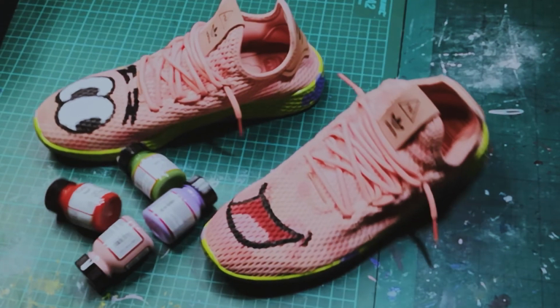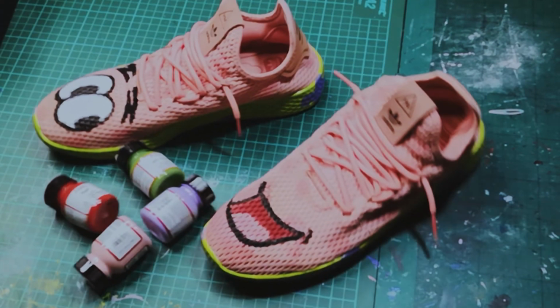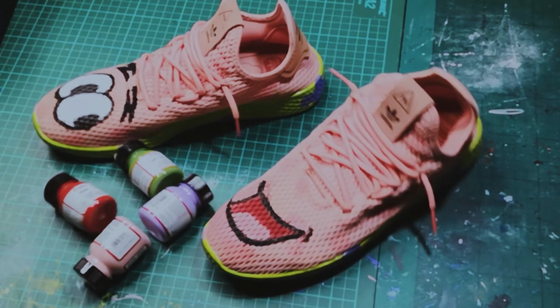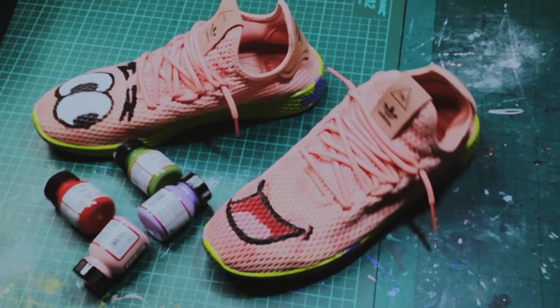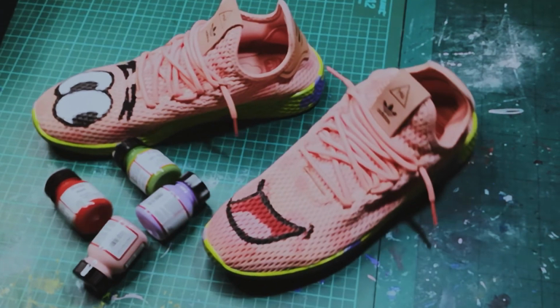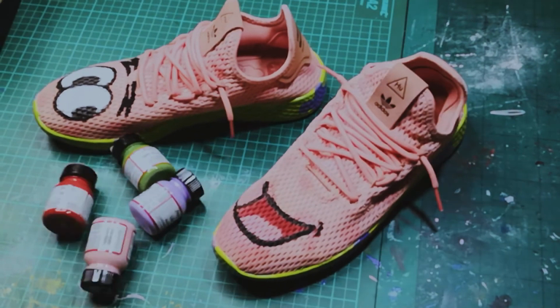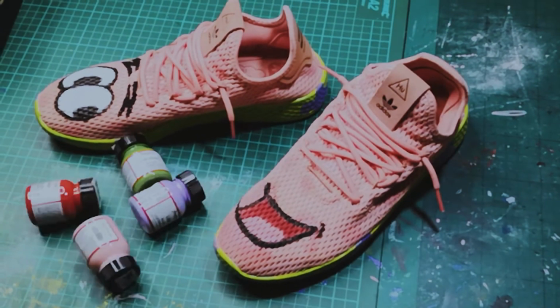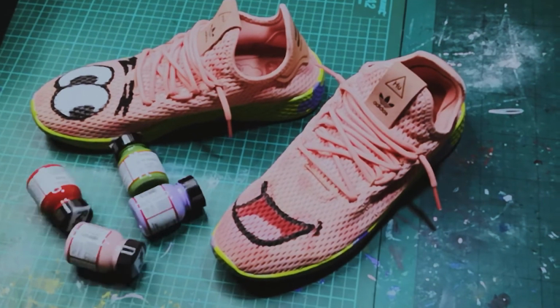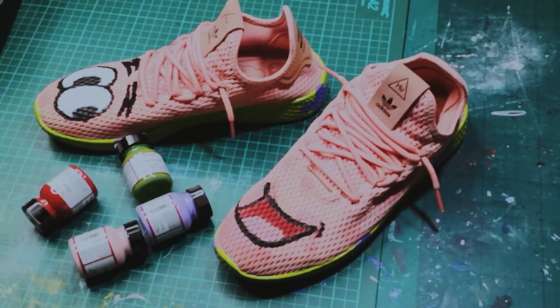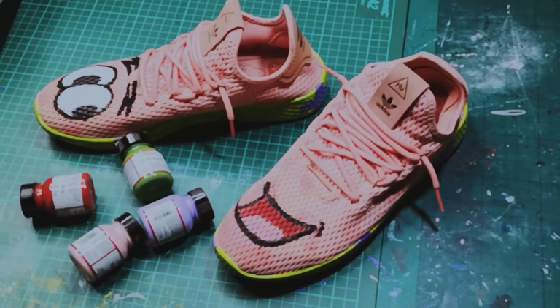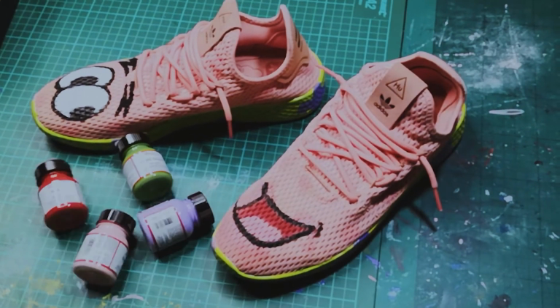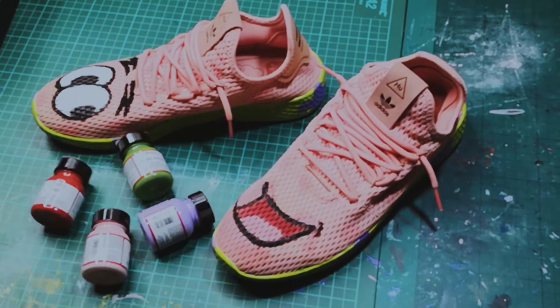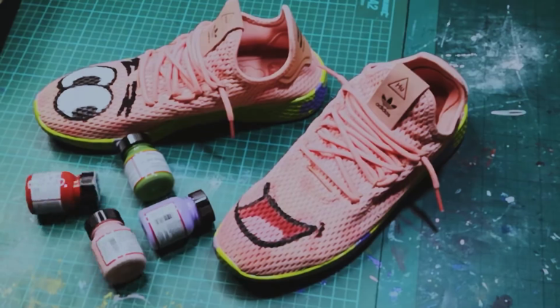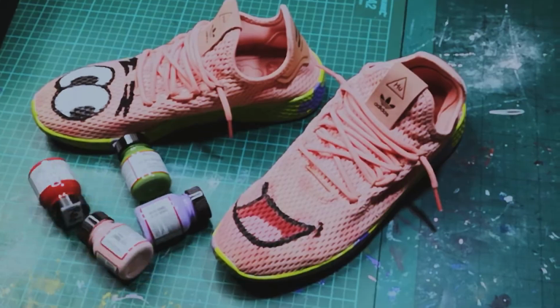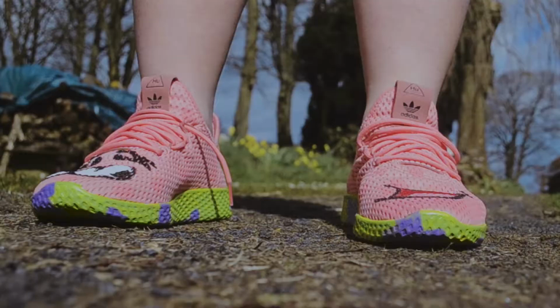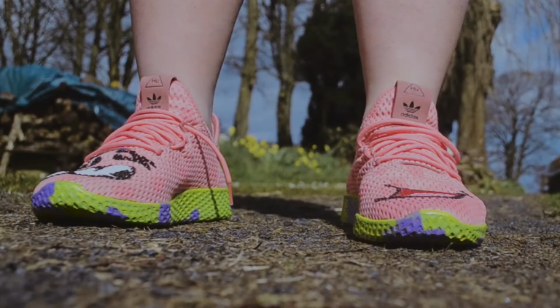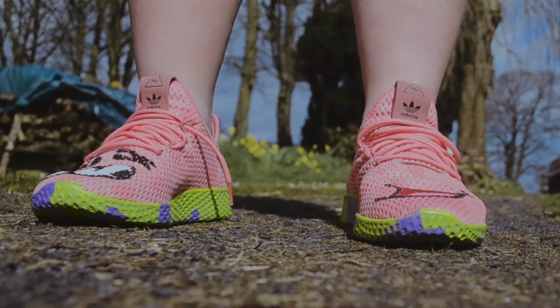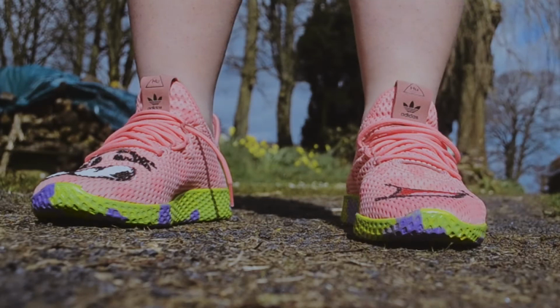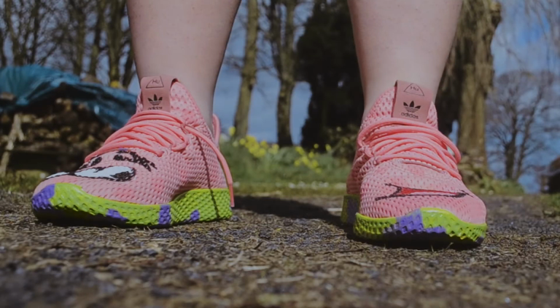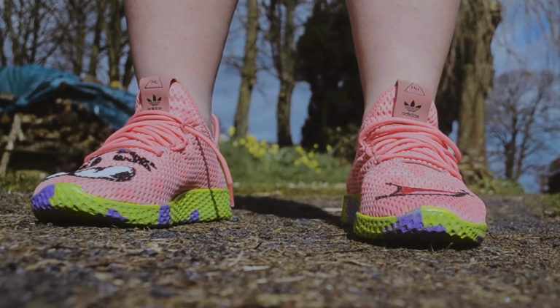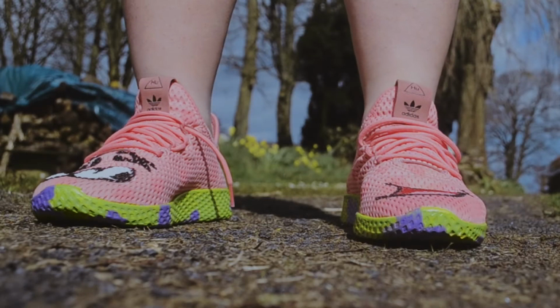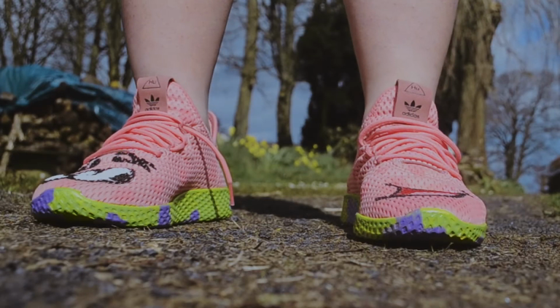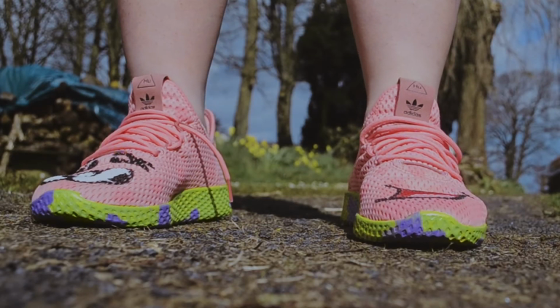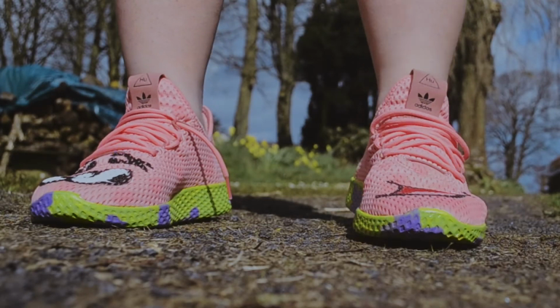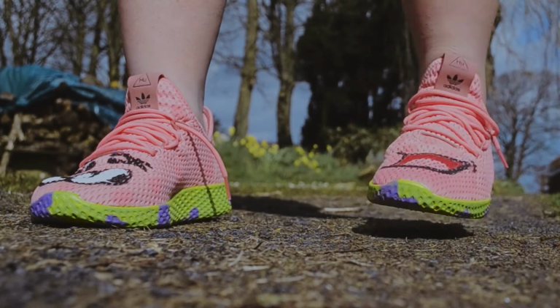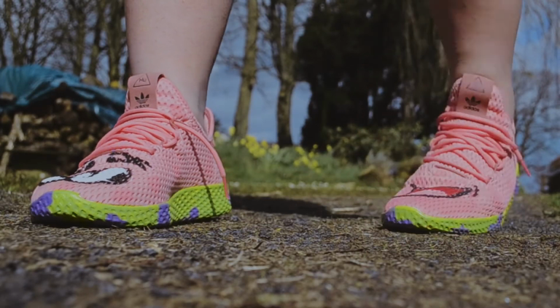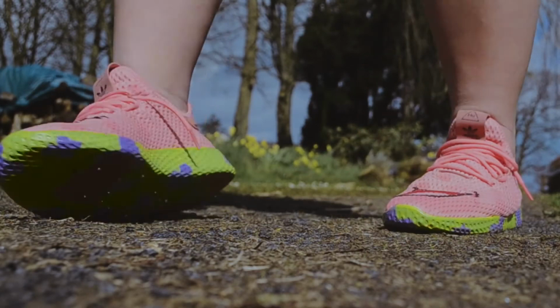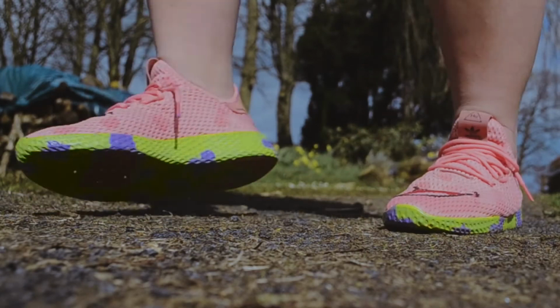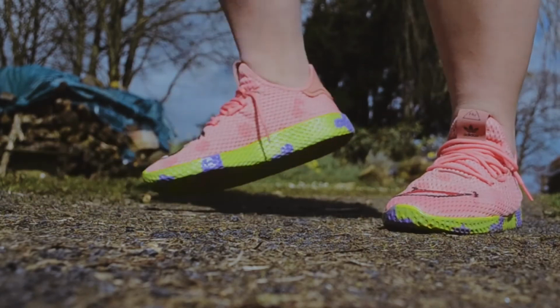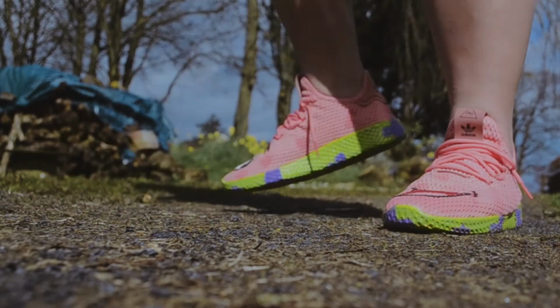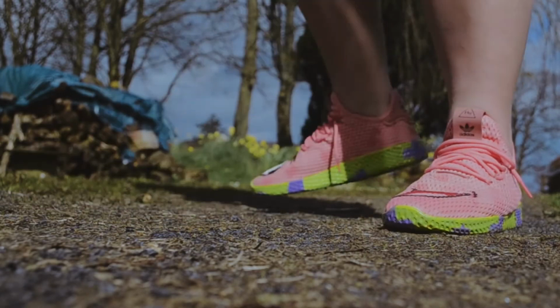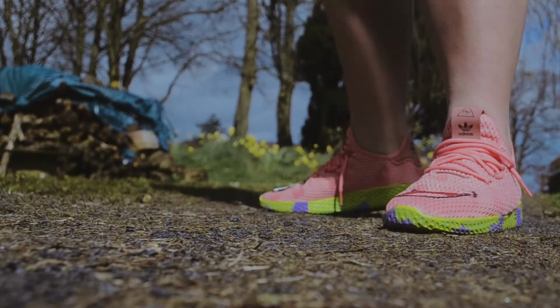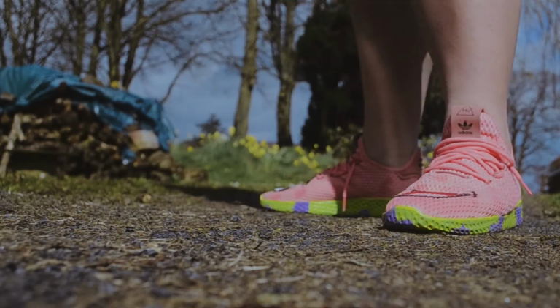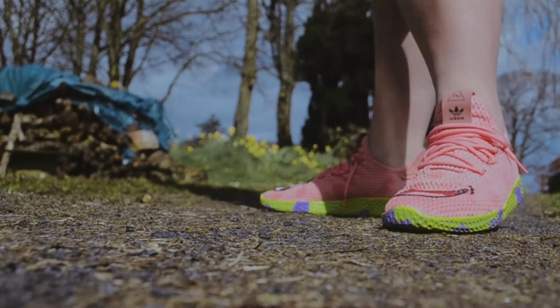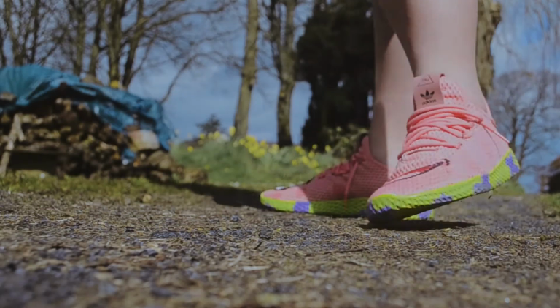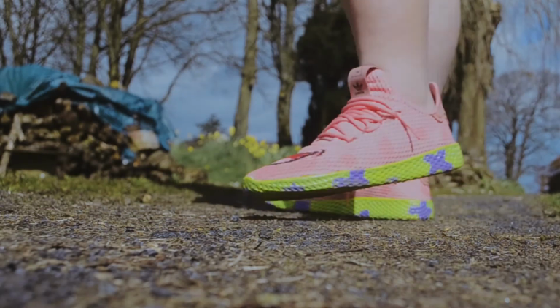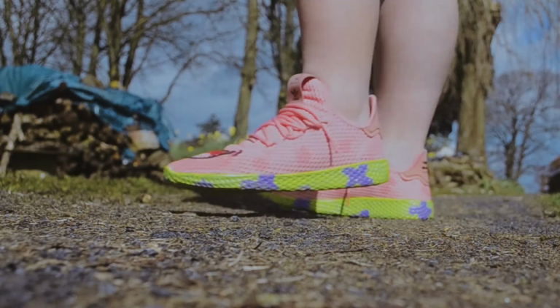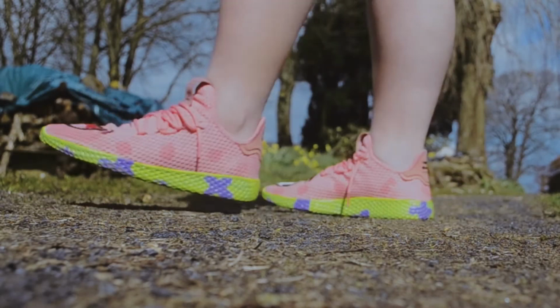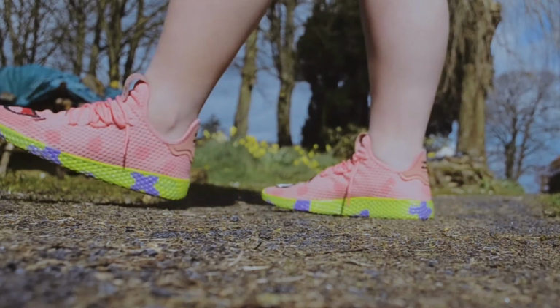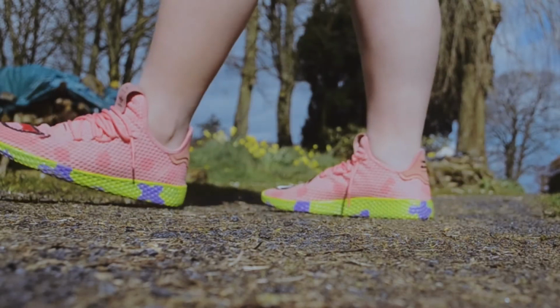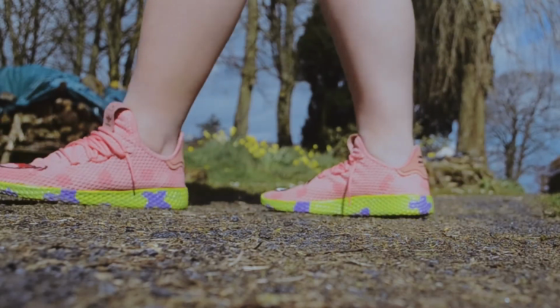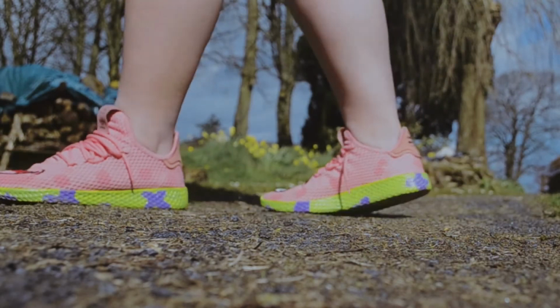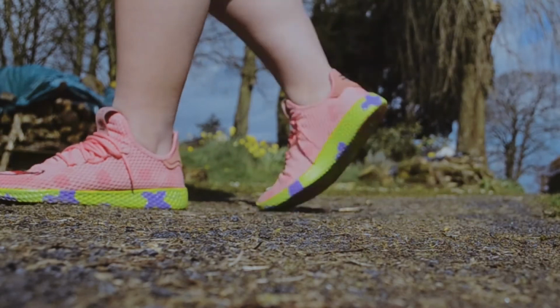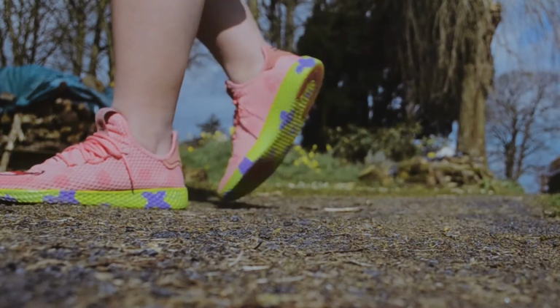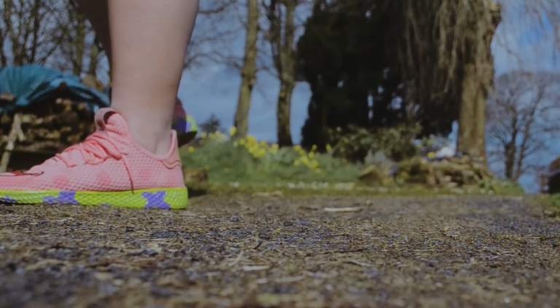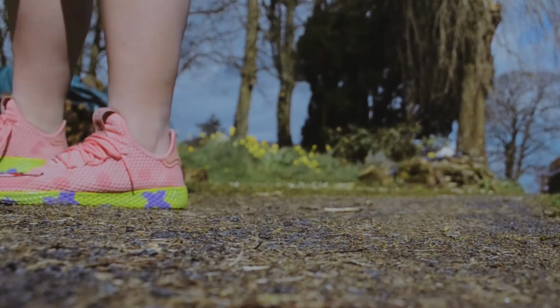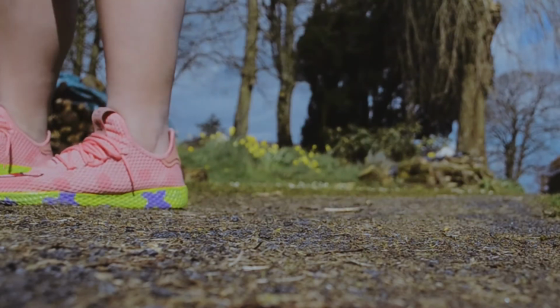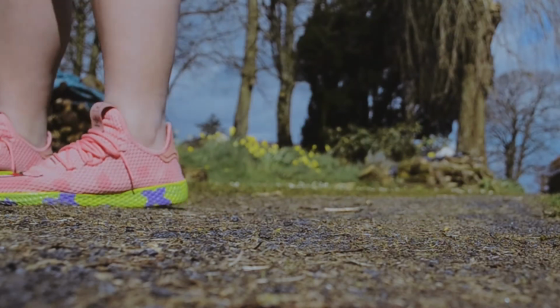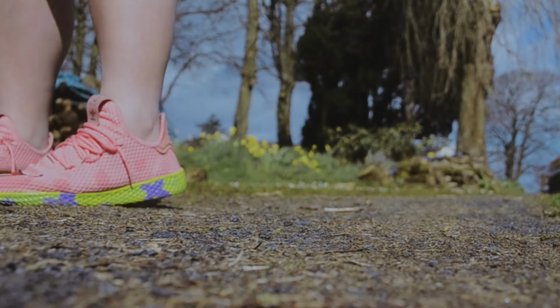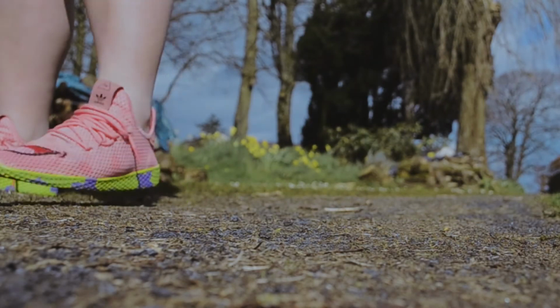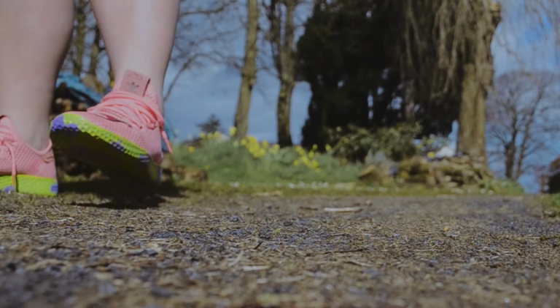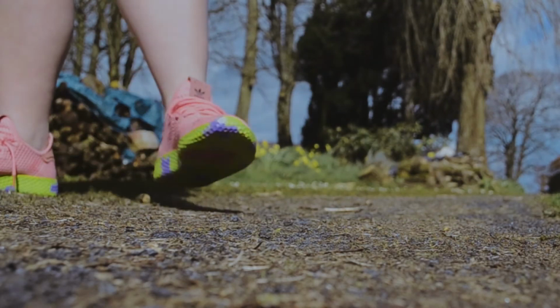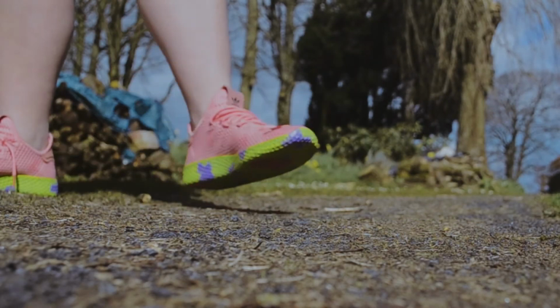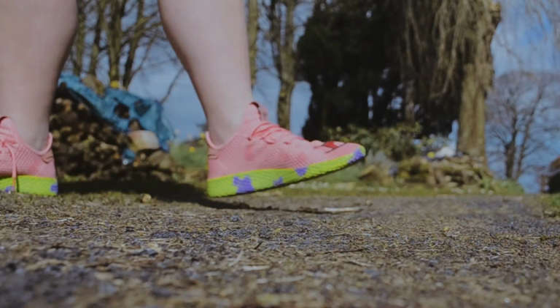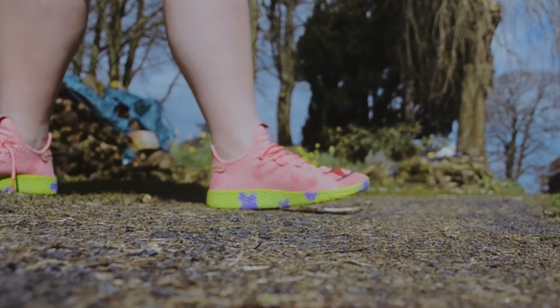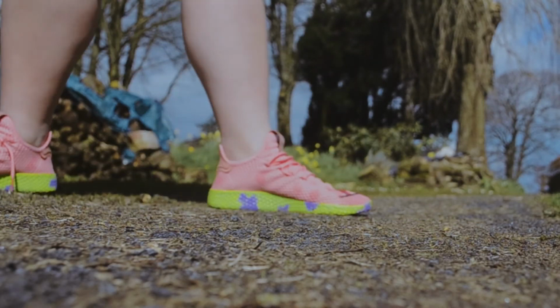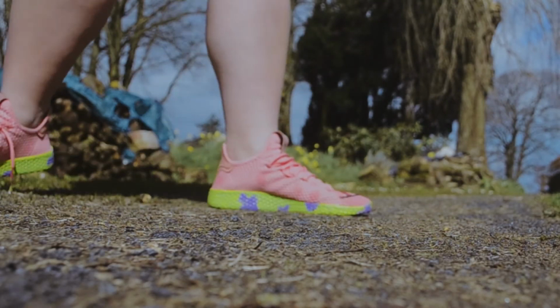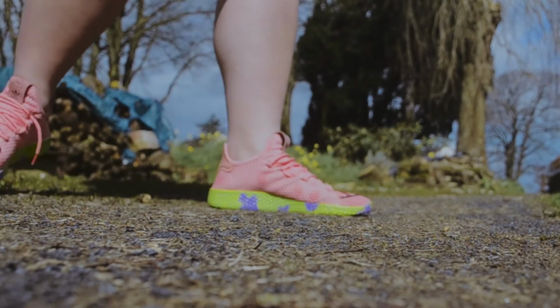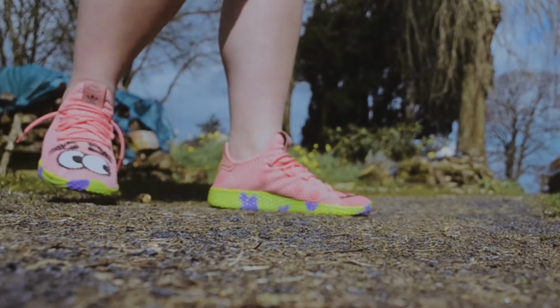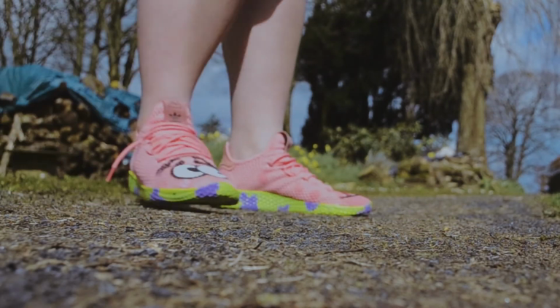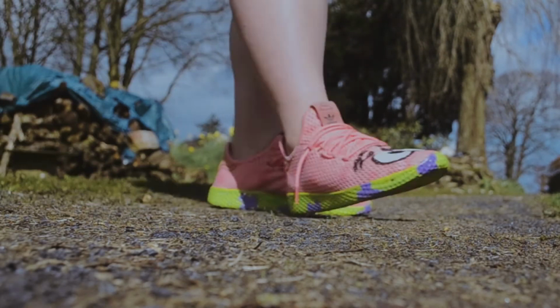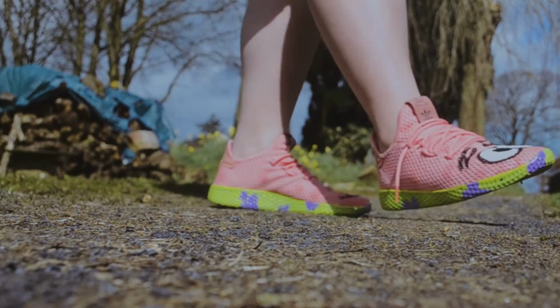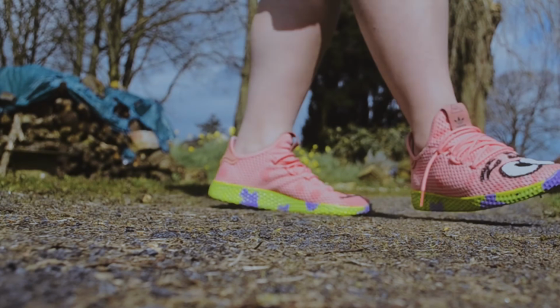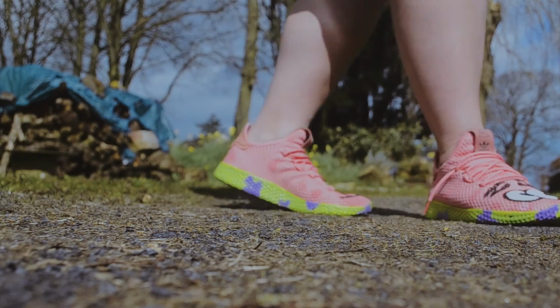And that's it — that's how I customize my shoes. Make sure to subscribe and tag me on Instagram with what you come up with. See you in the next one. Bye!